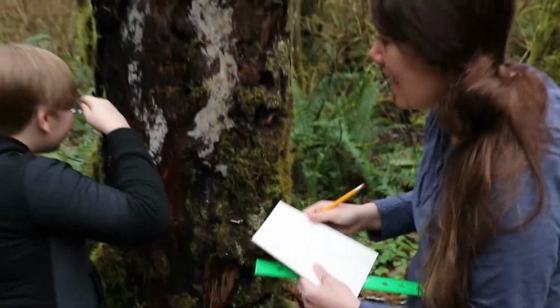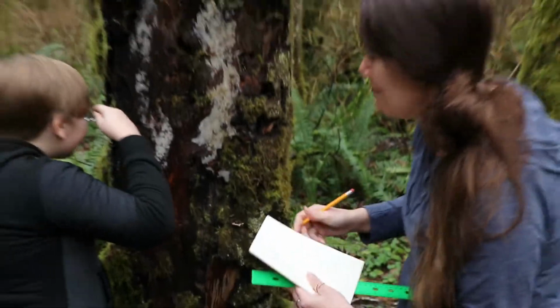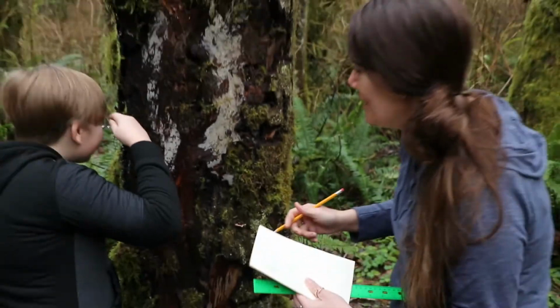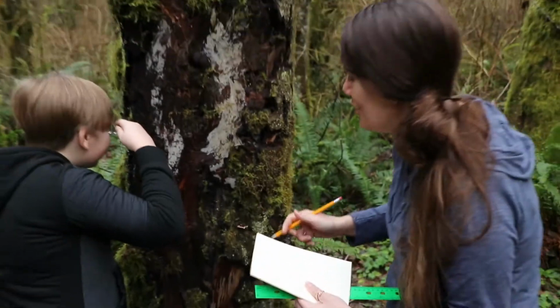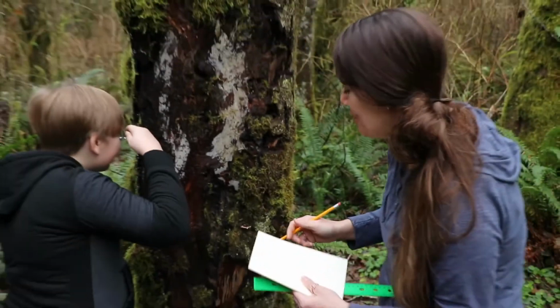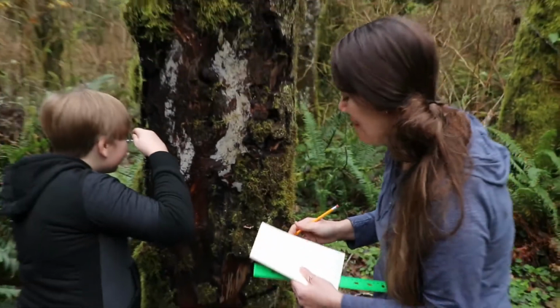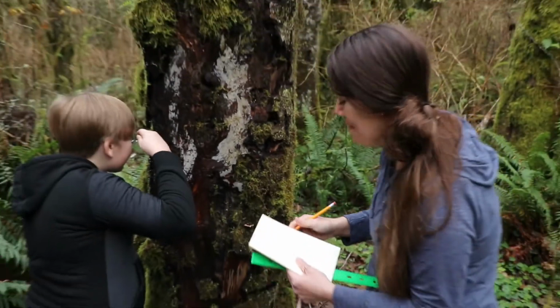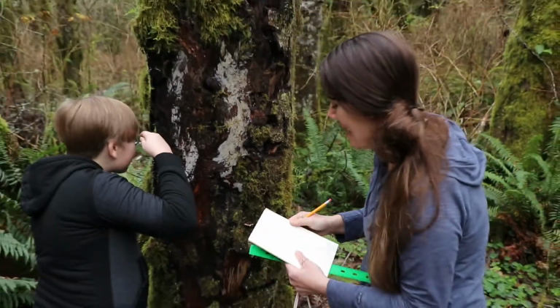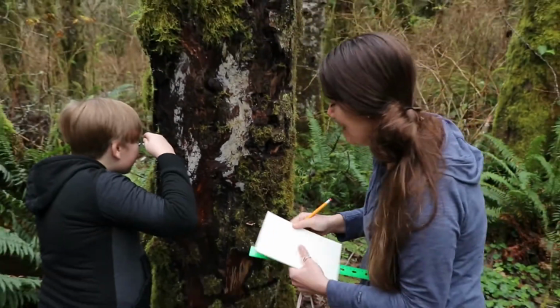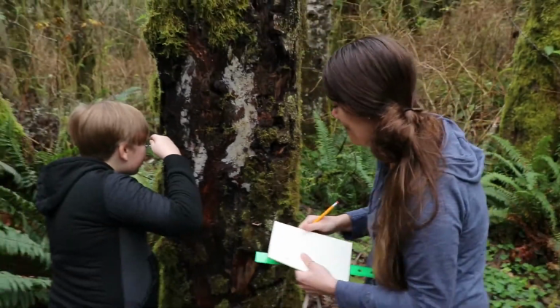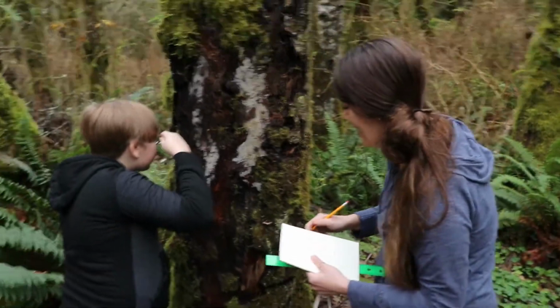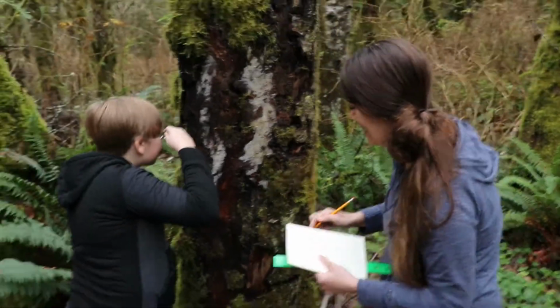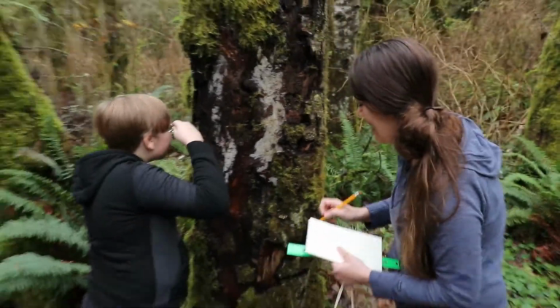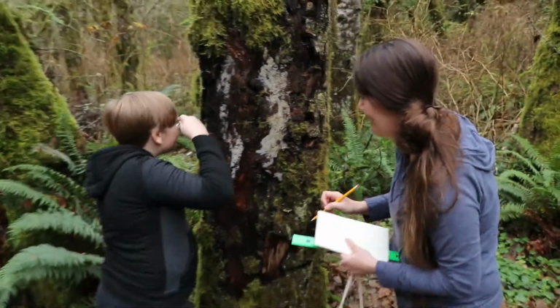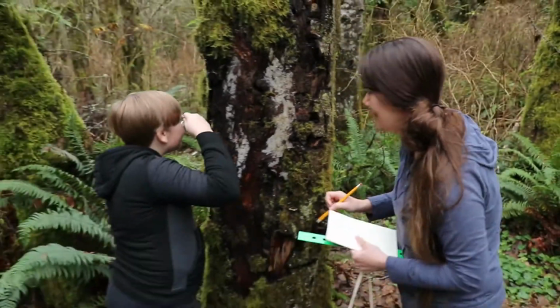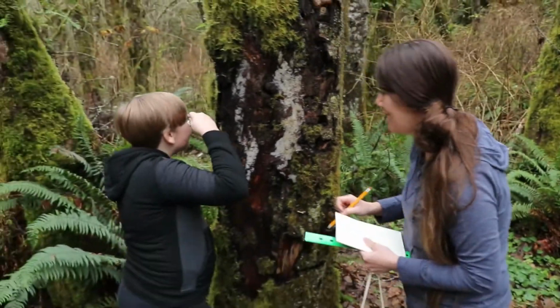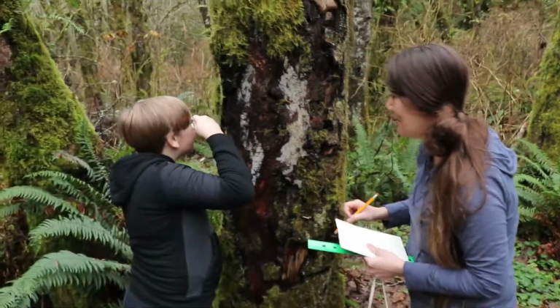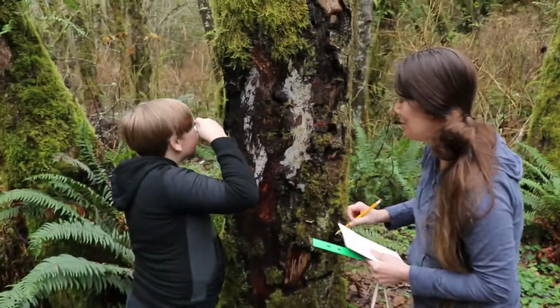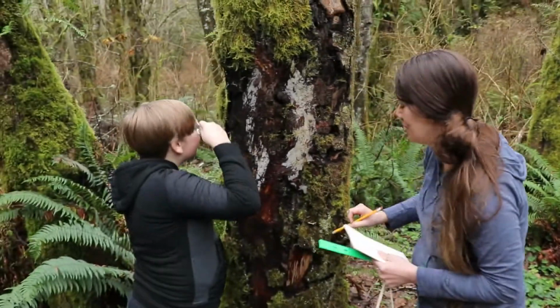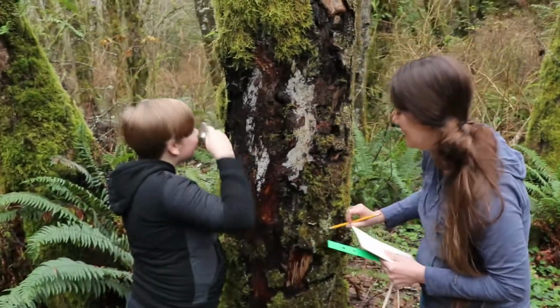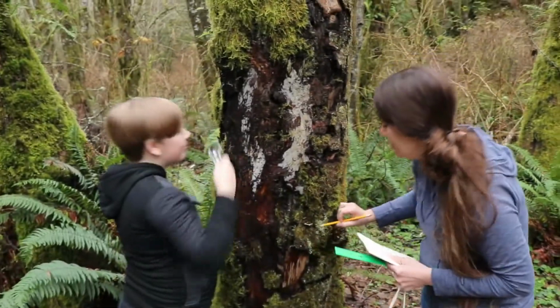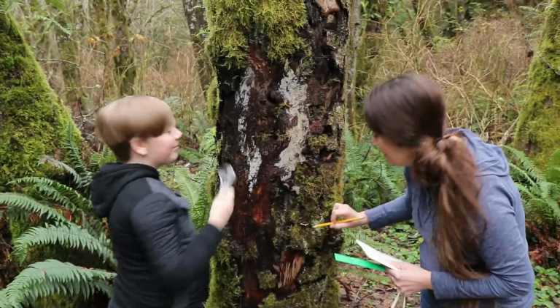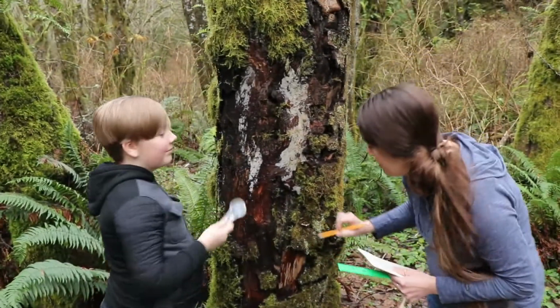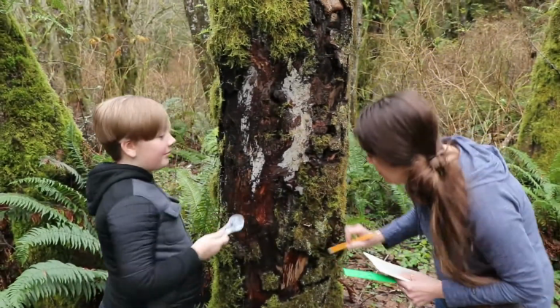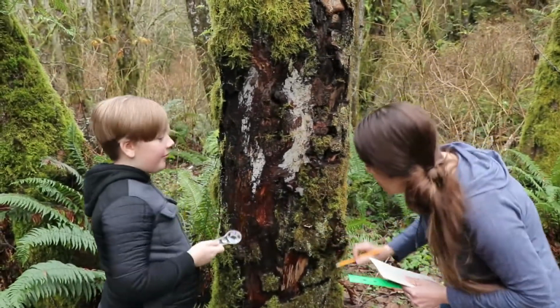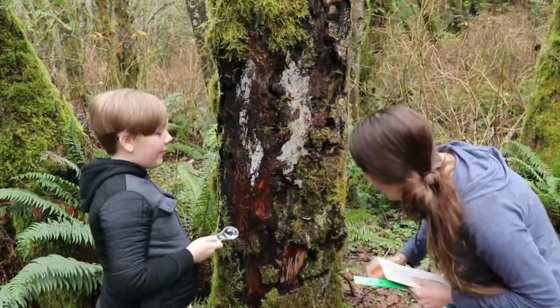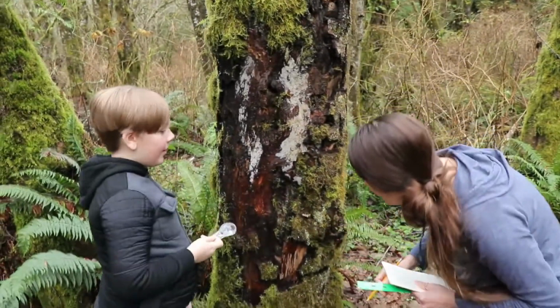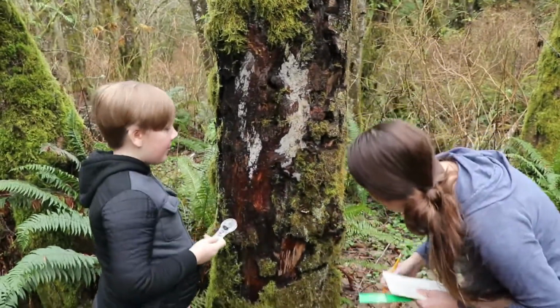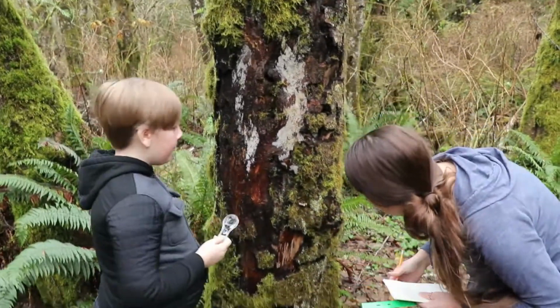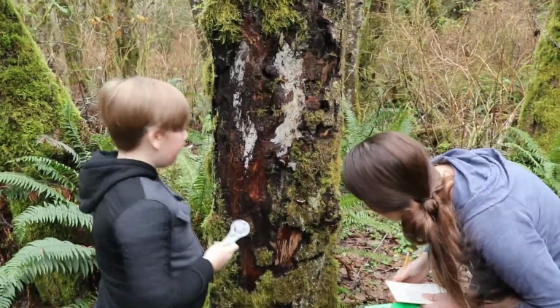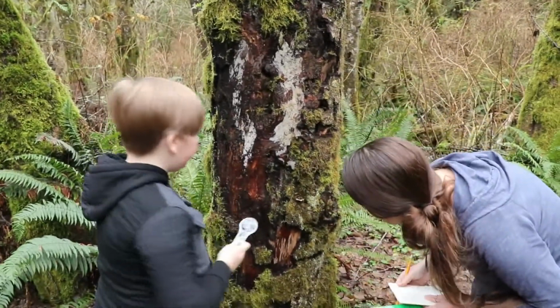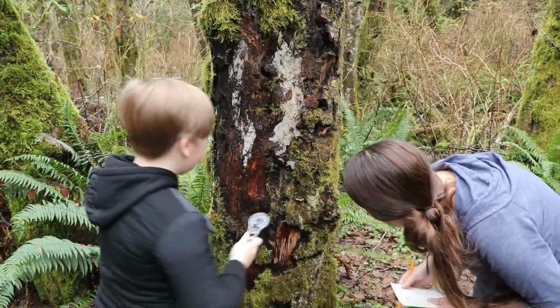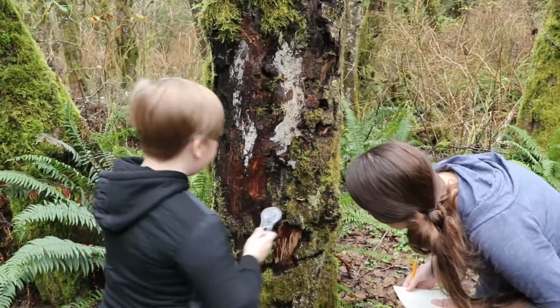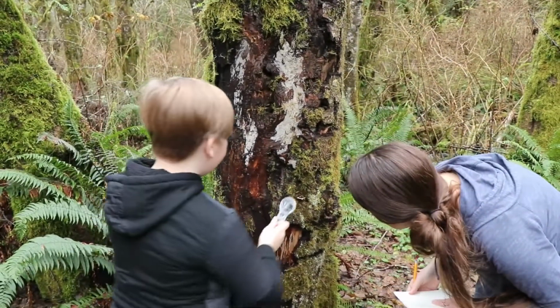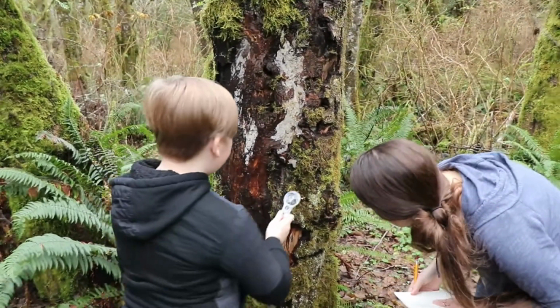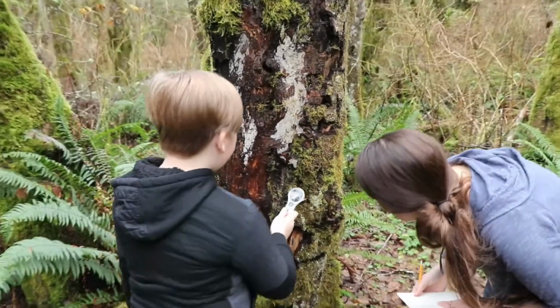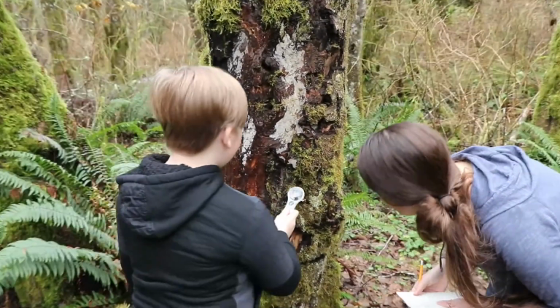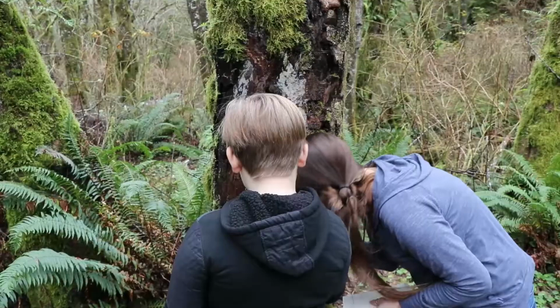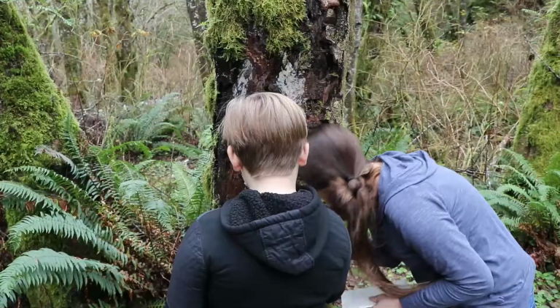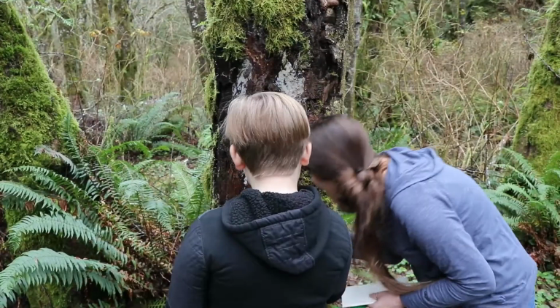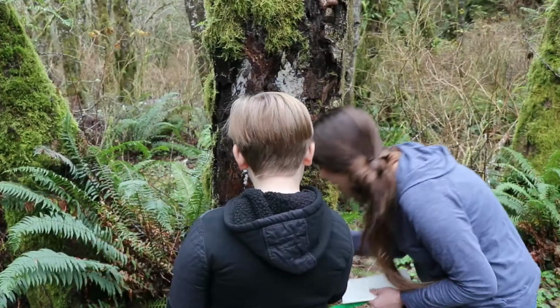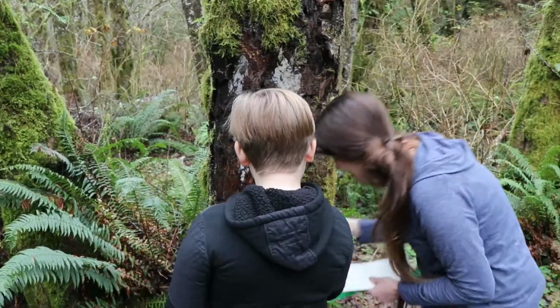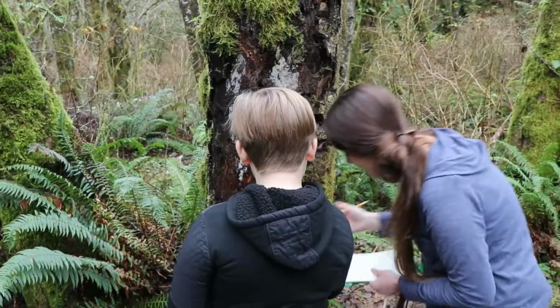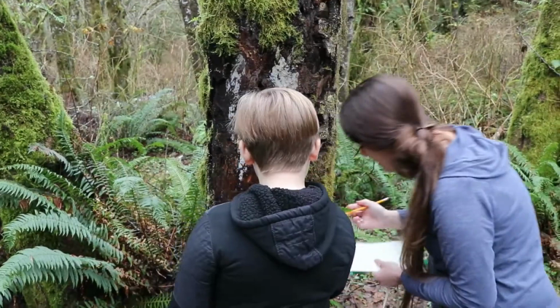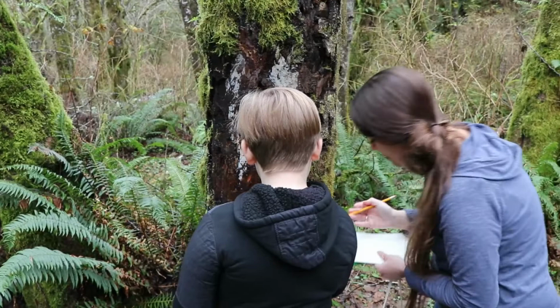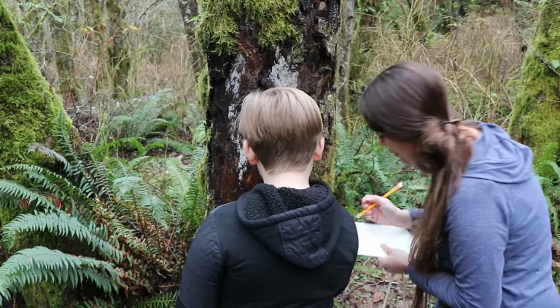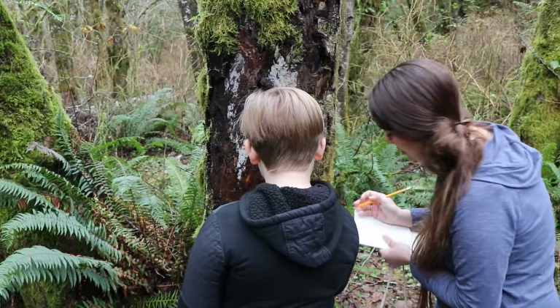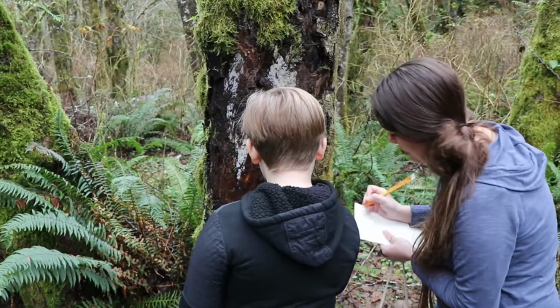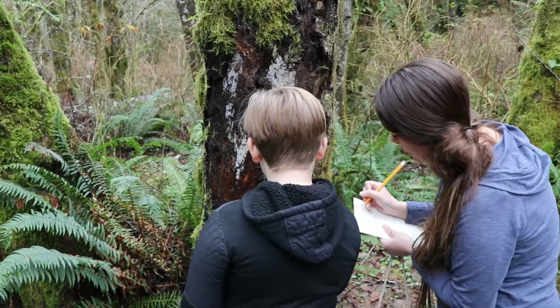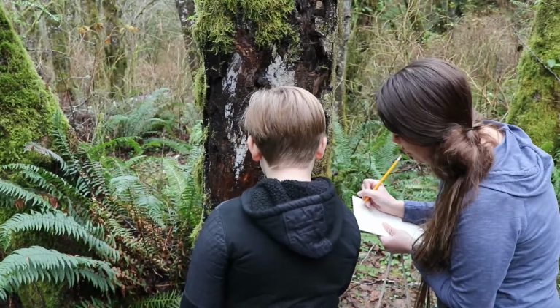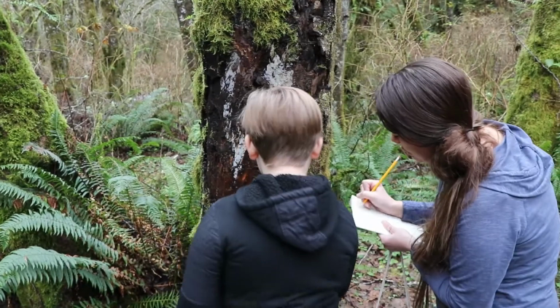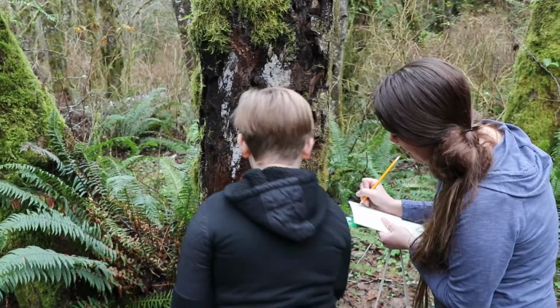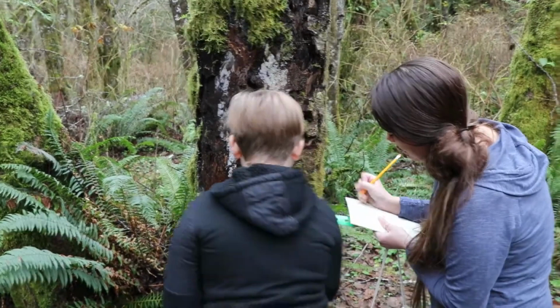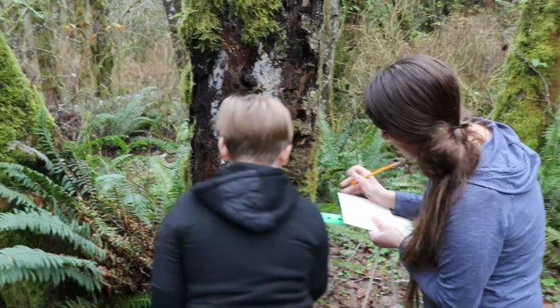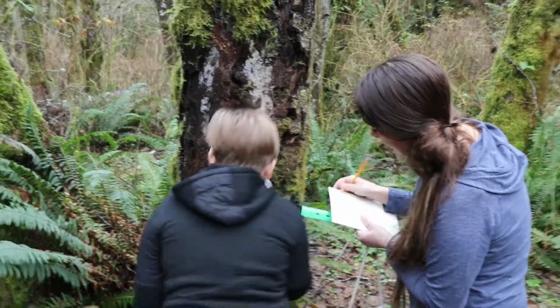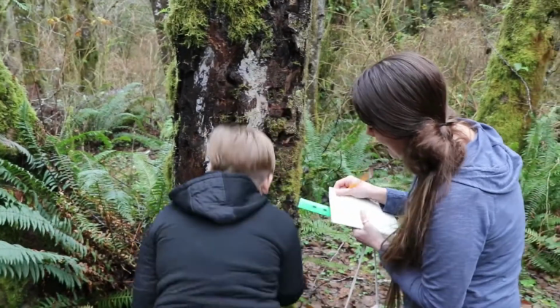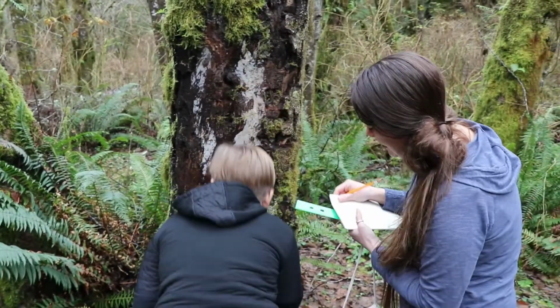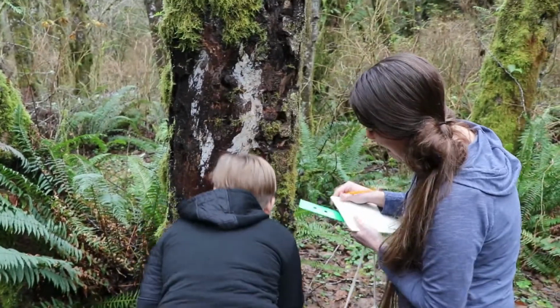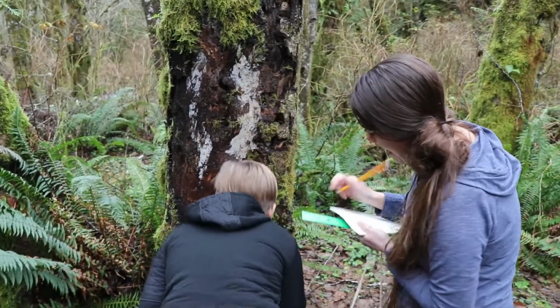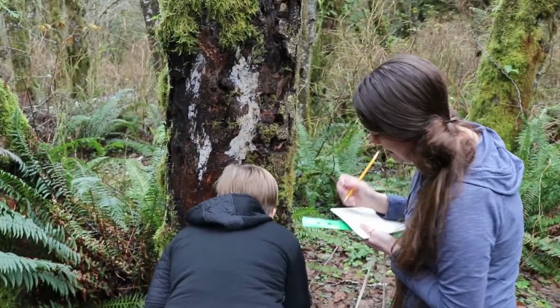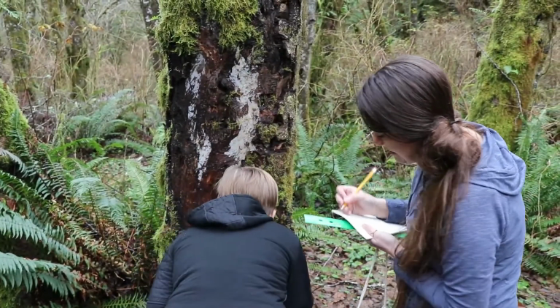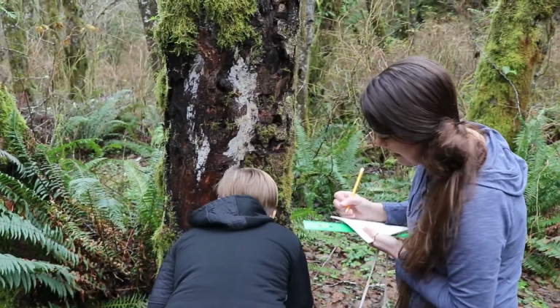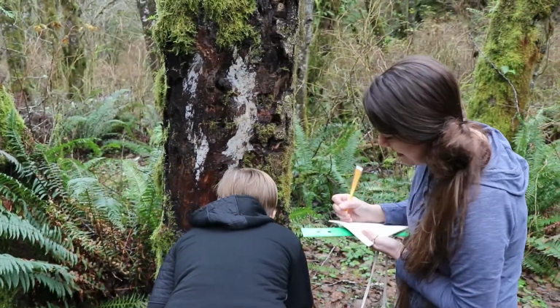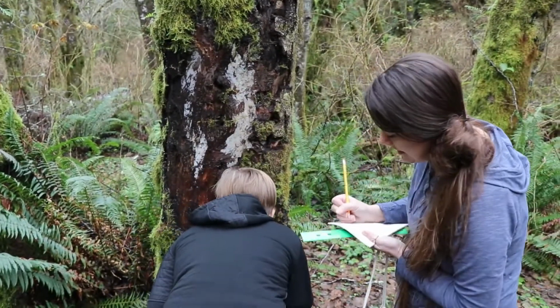Now I'm going to use my magnifying glass. Ty, would you like to look through the magnifying glass so we can see what it looks like? Wow, I see some really cool little tiny lines on it.